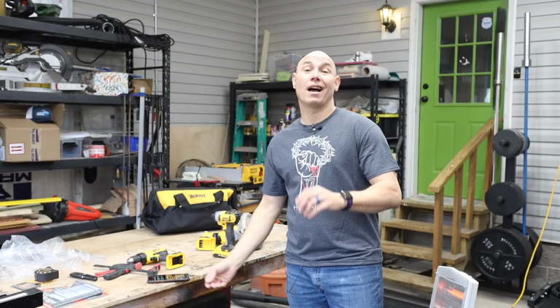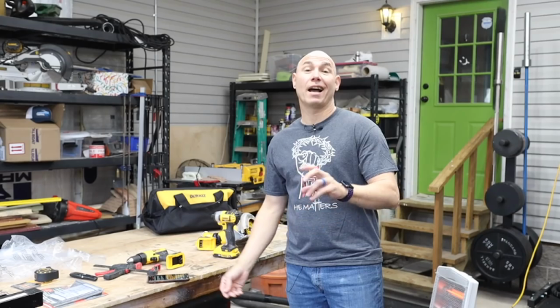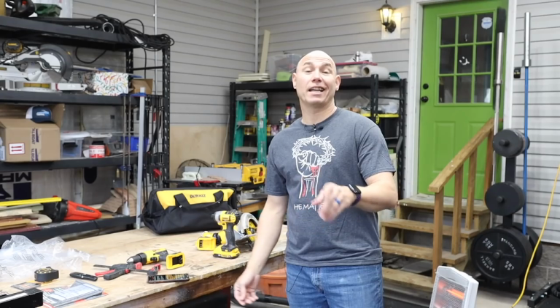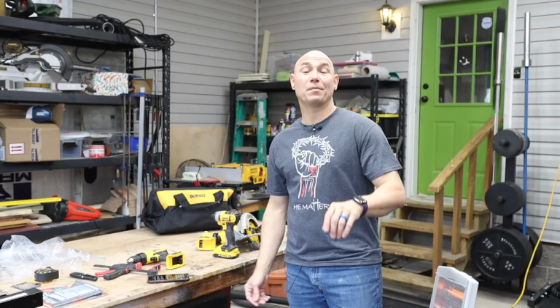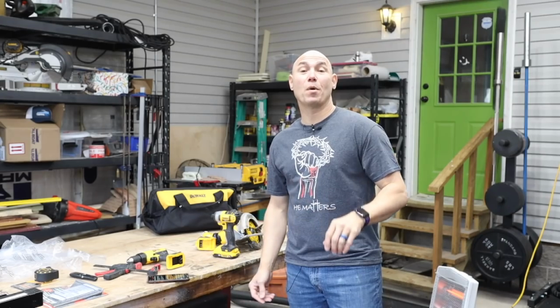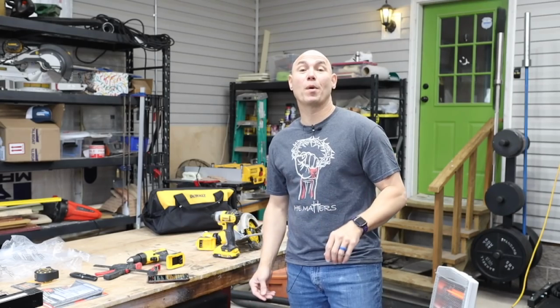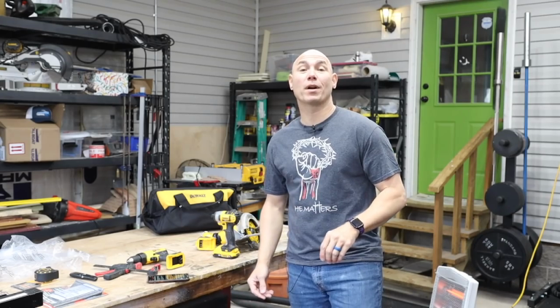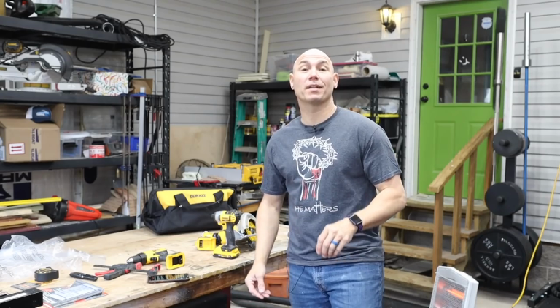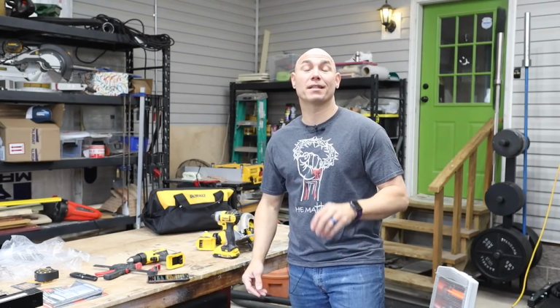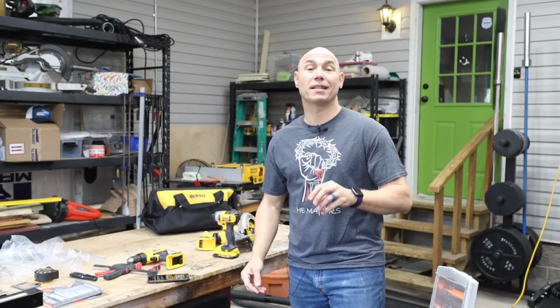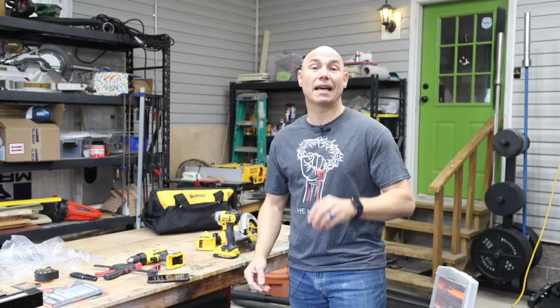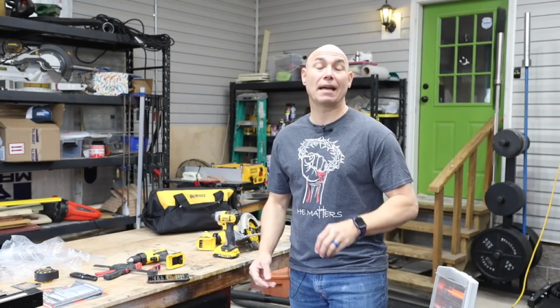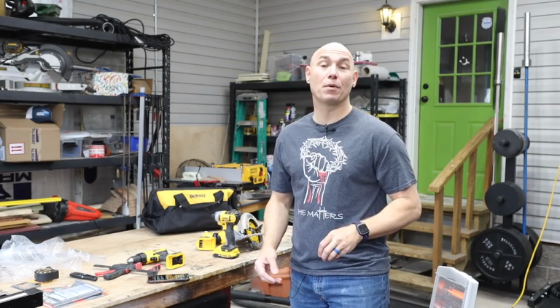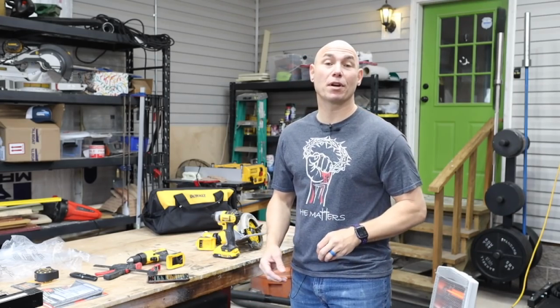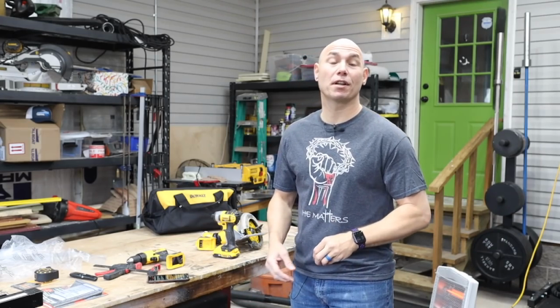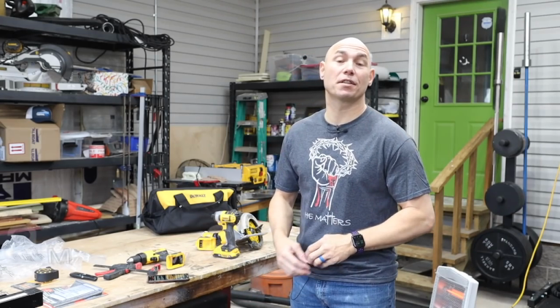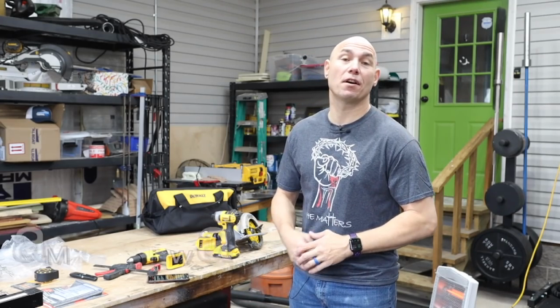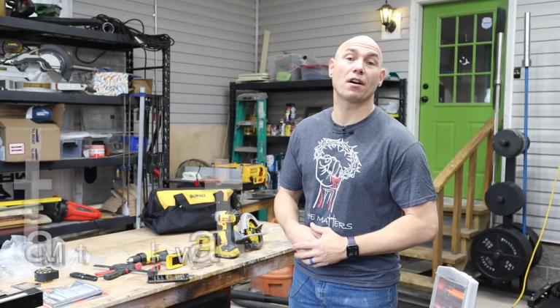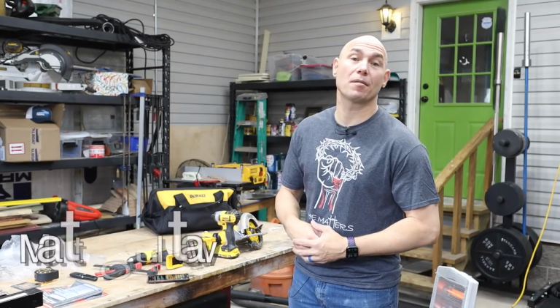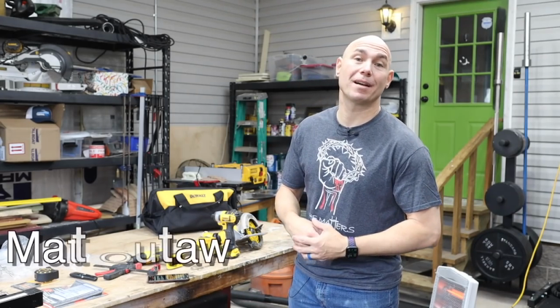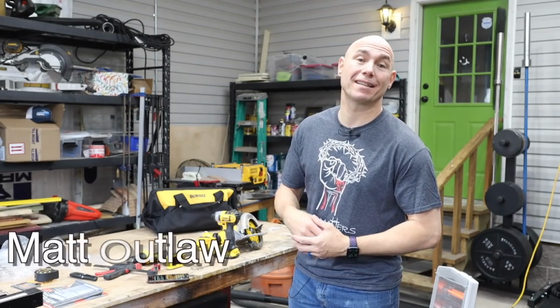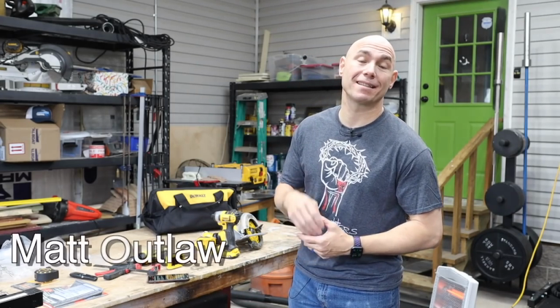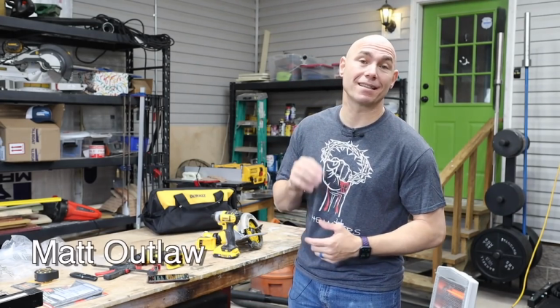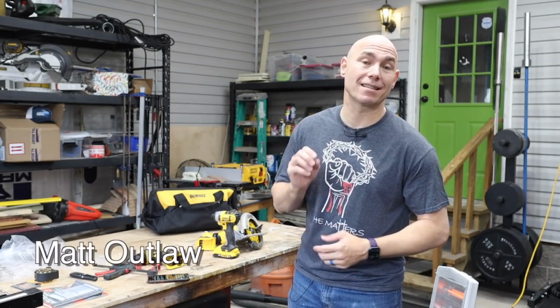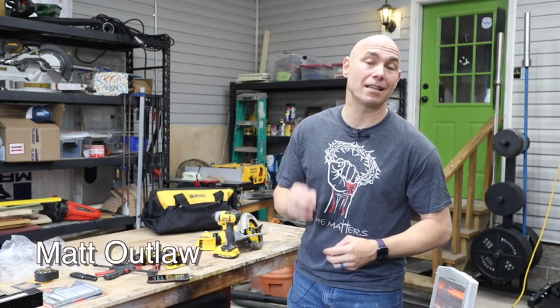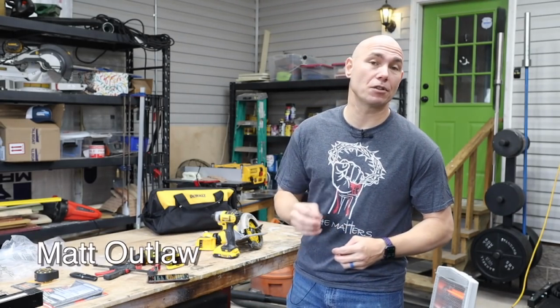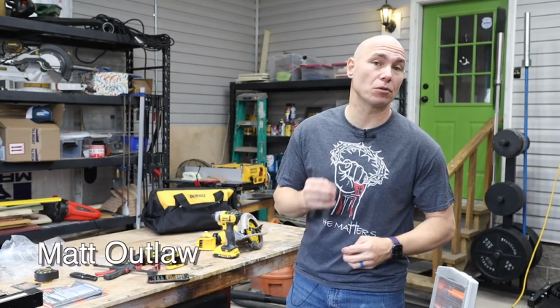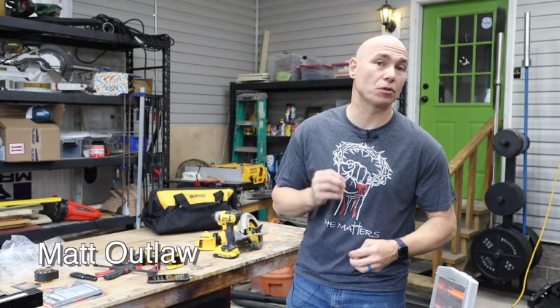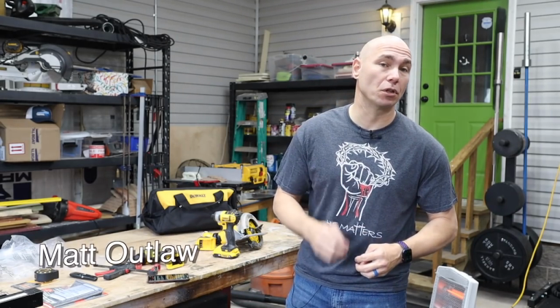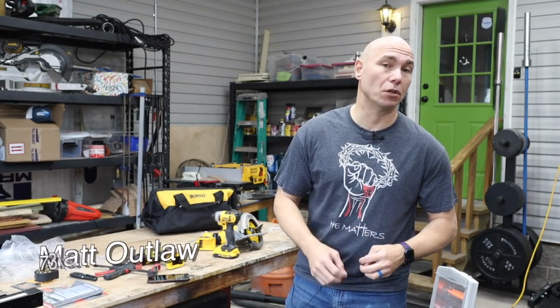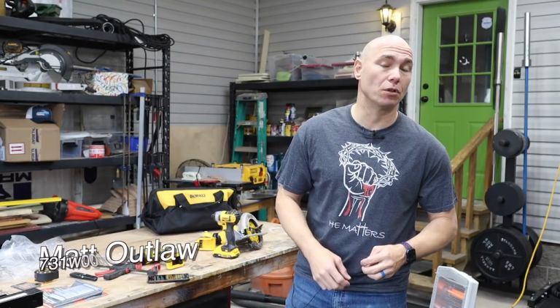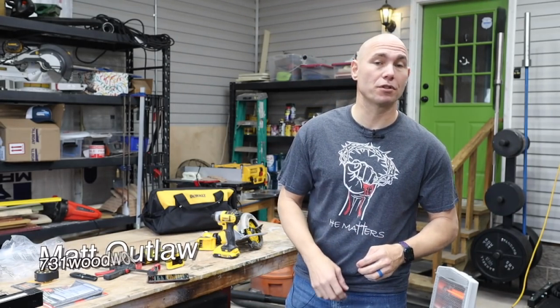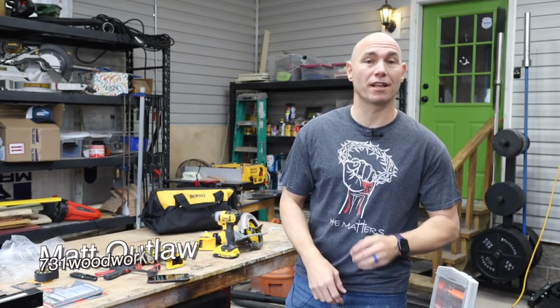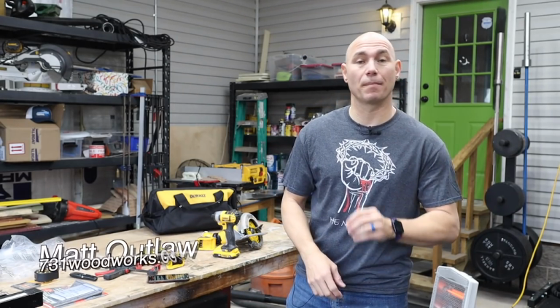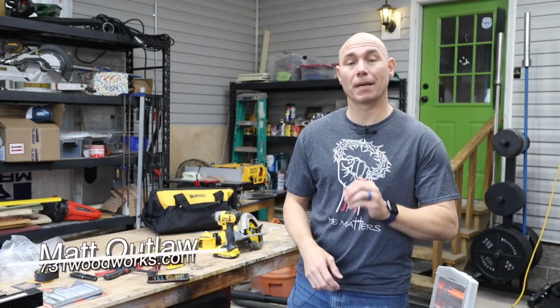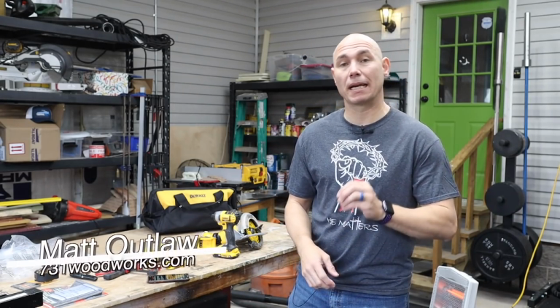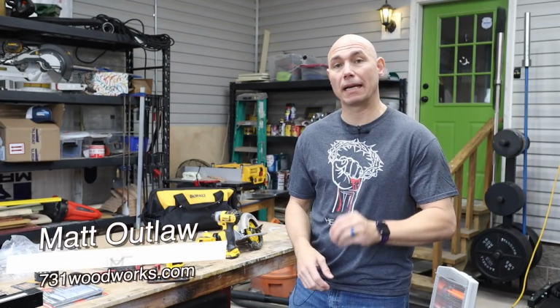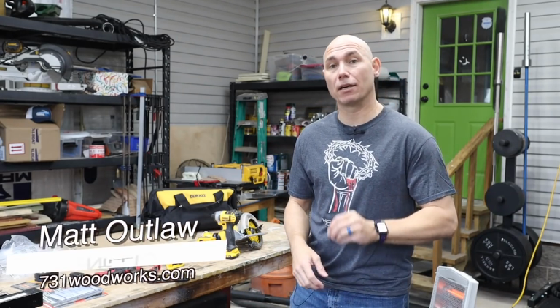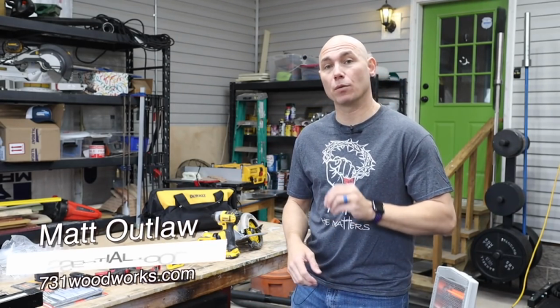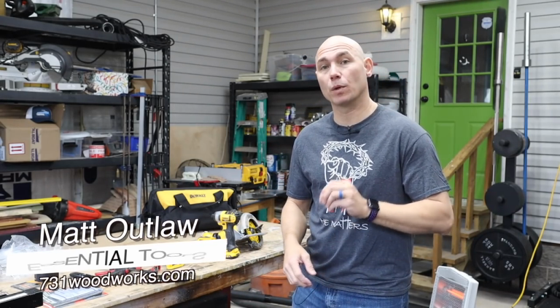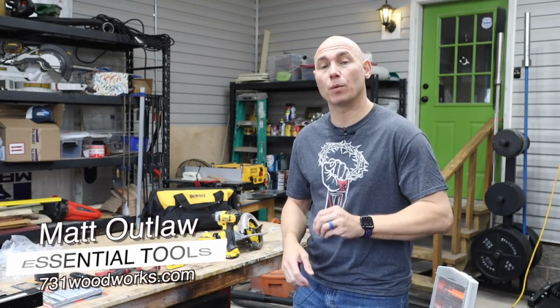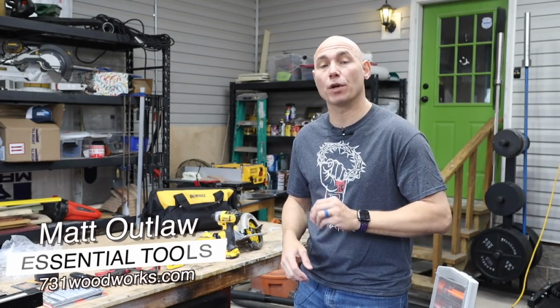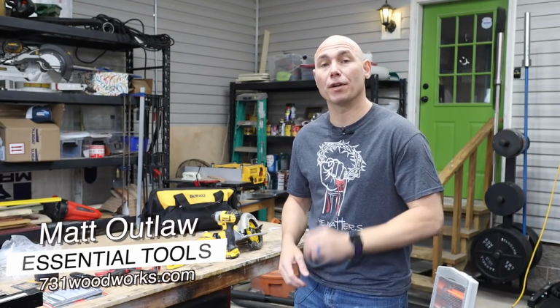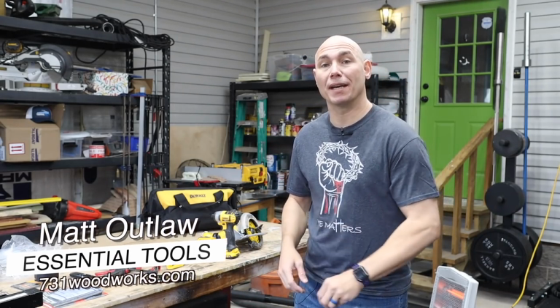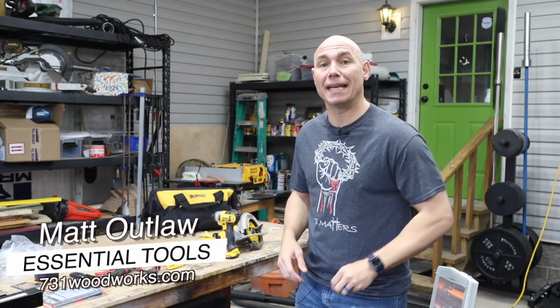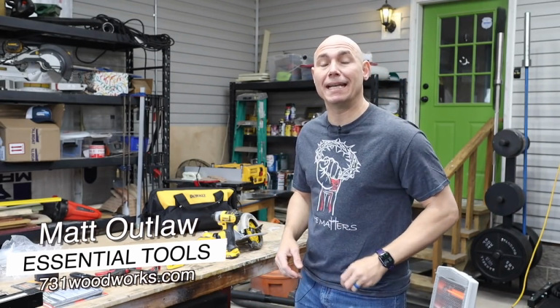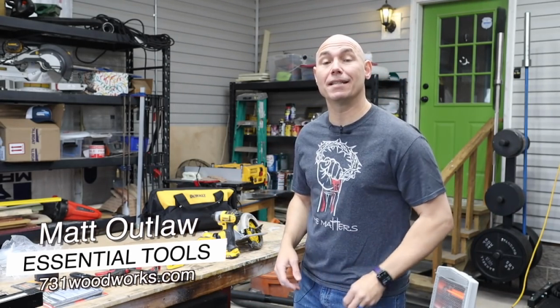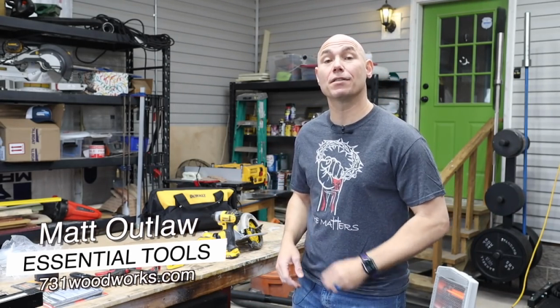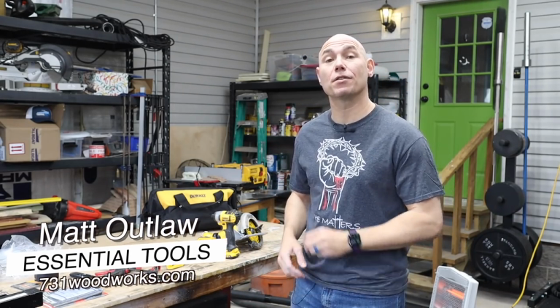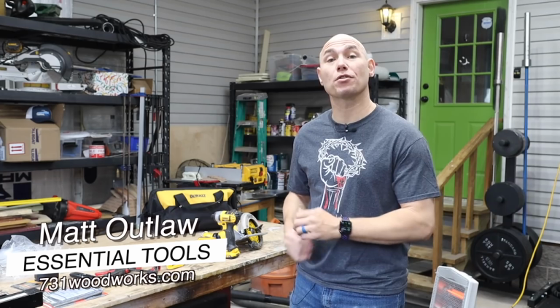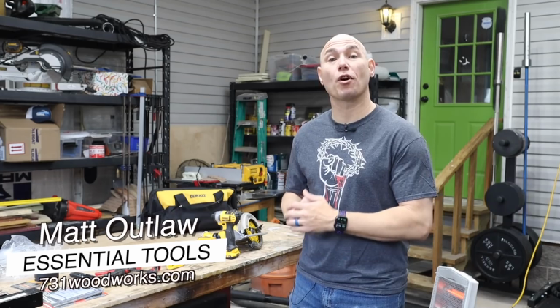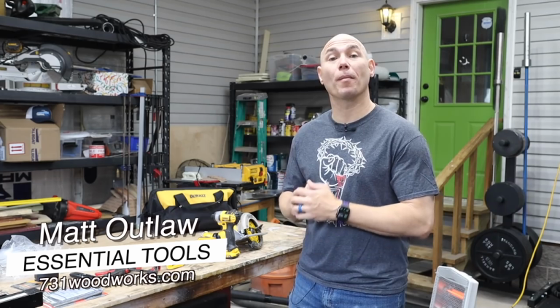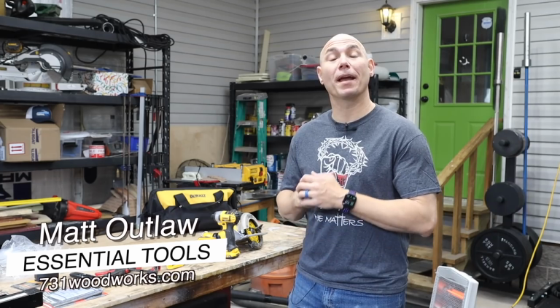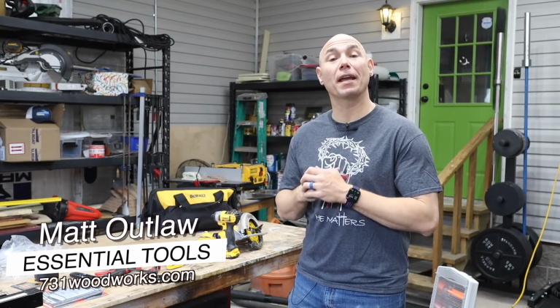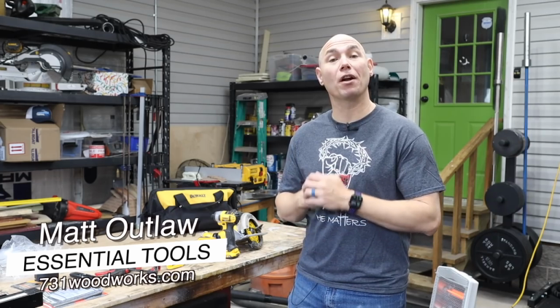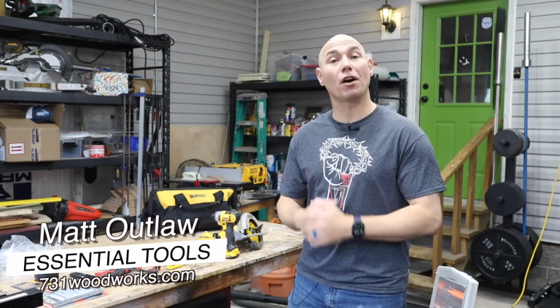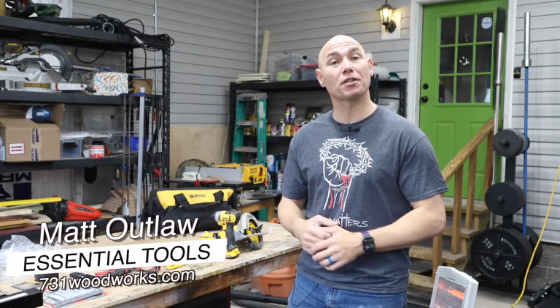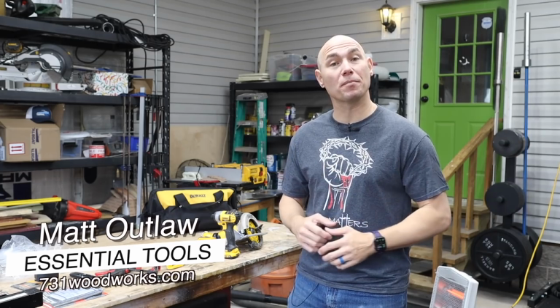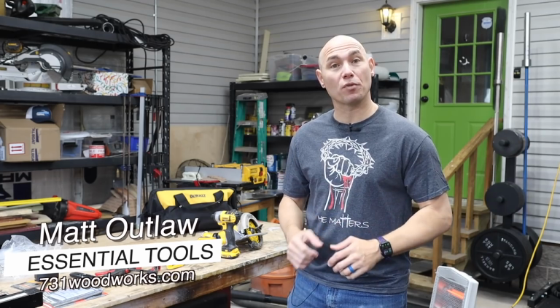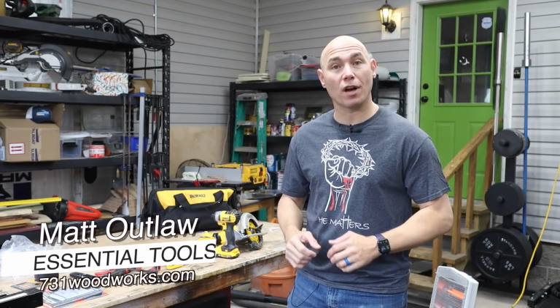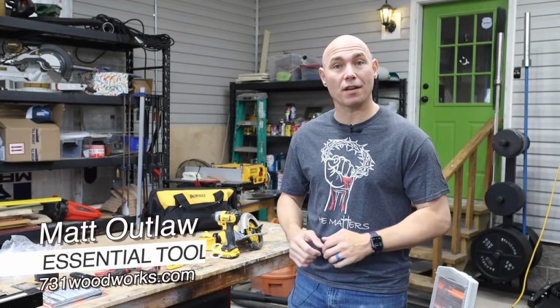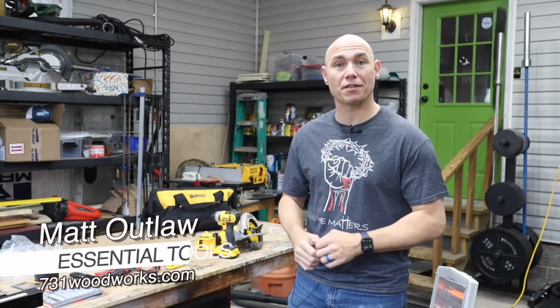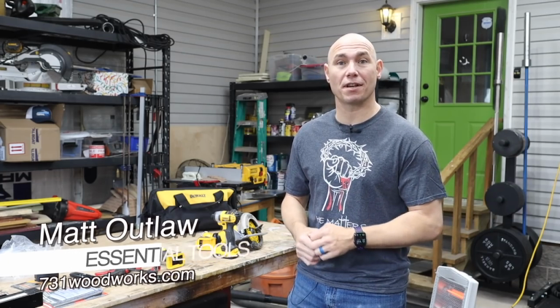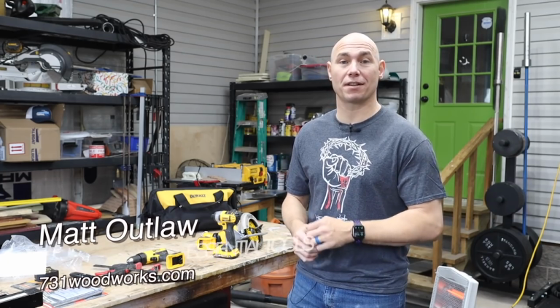How you doing, woodworker? Today we're going to talk about the essential tools that a beginner woodworker needs to start making awesome projects.